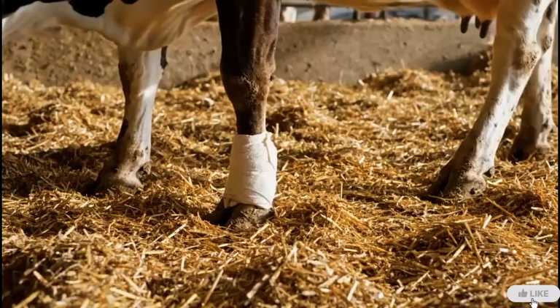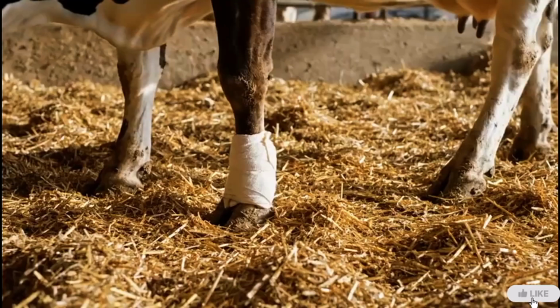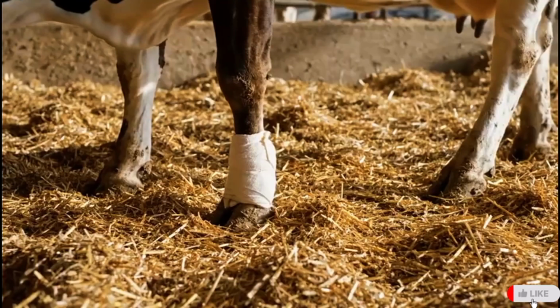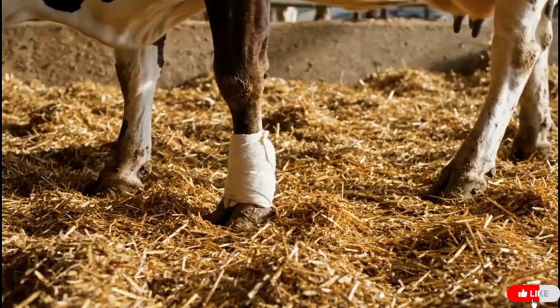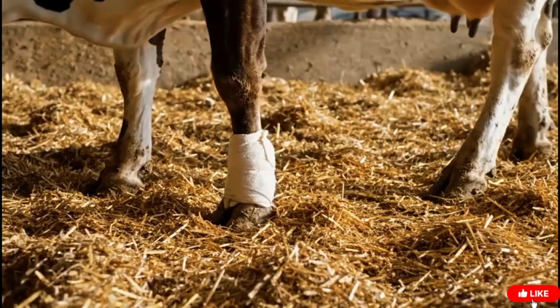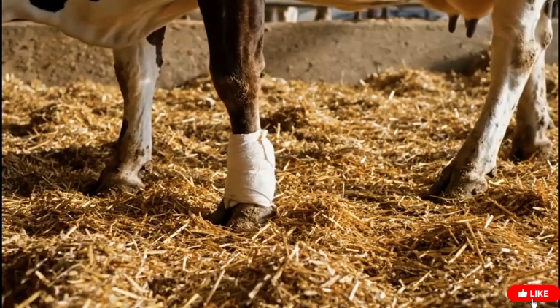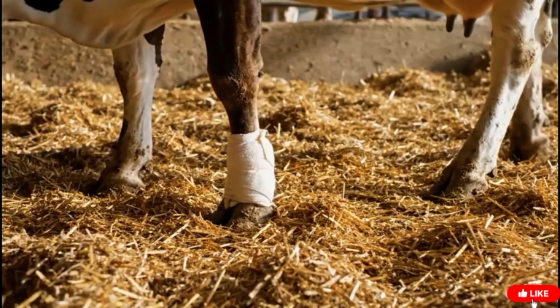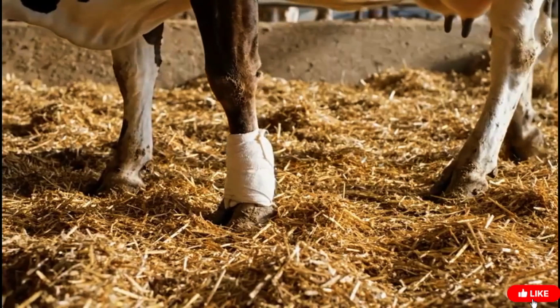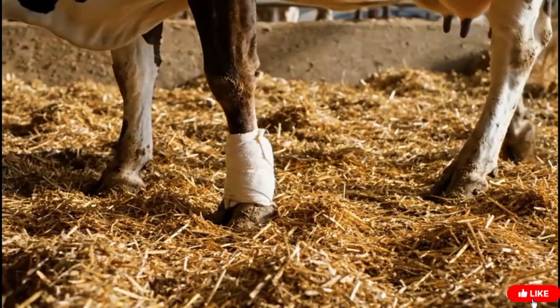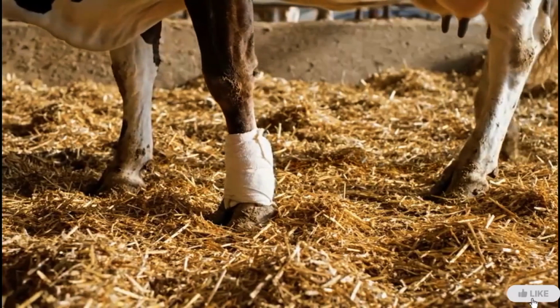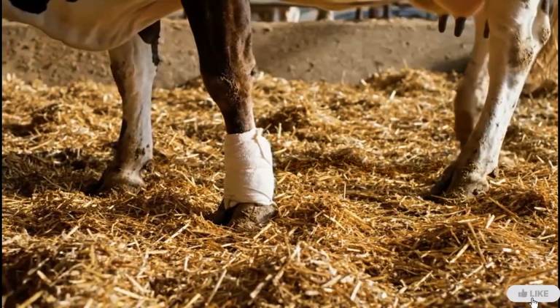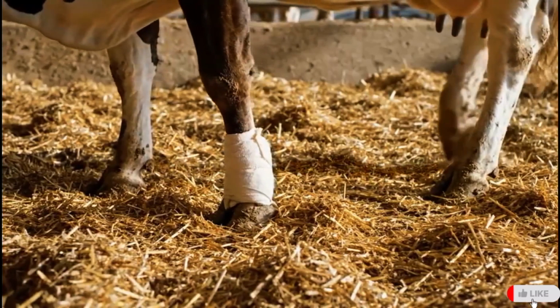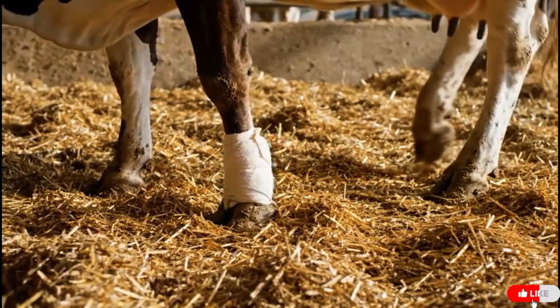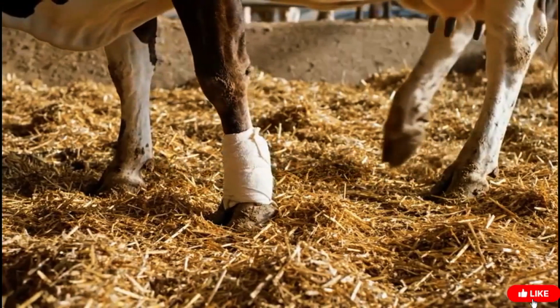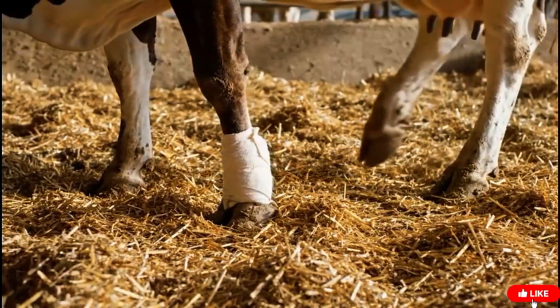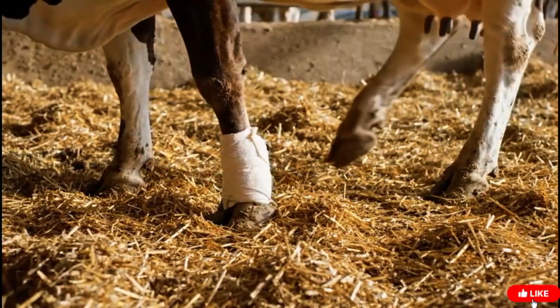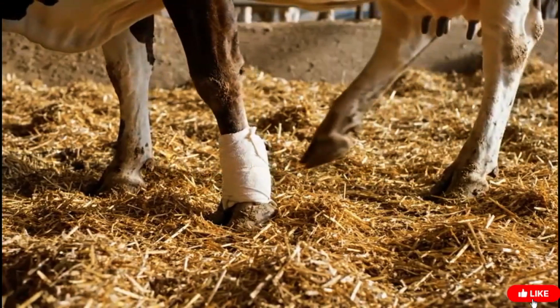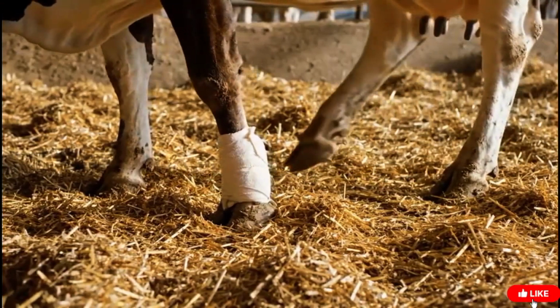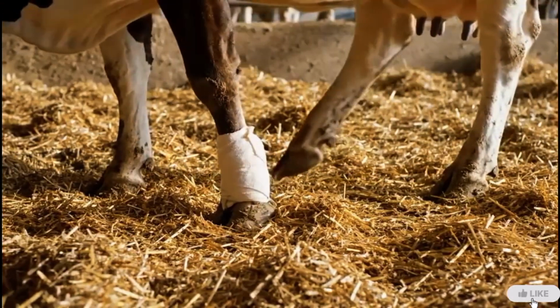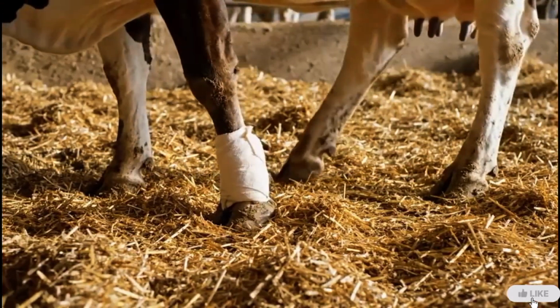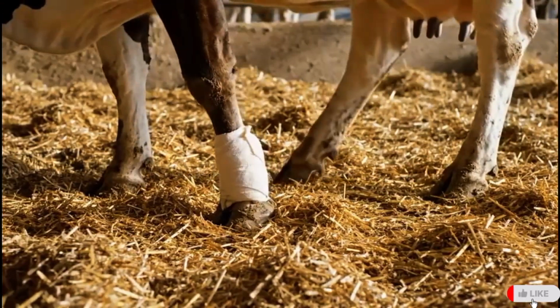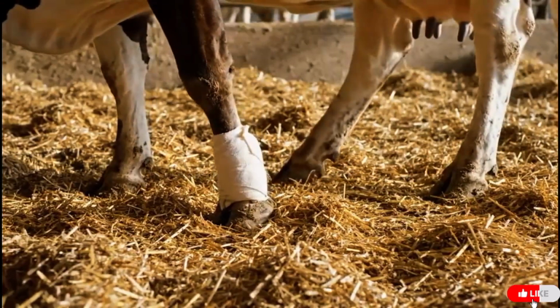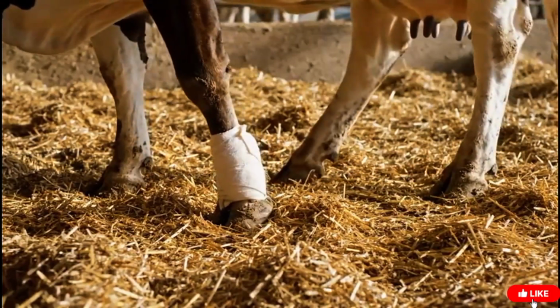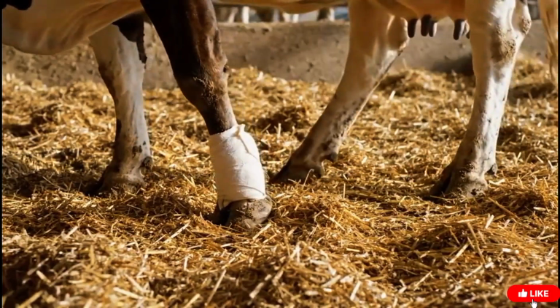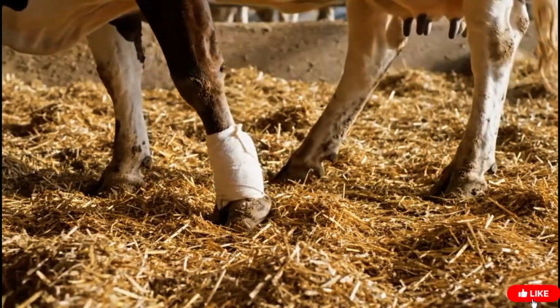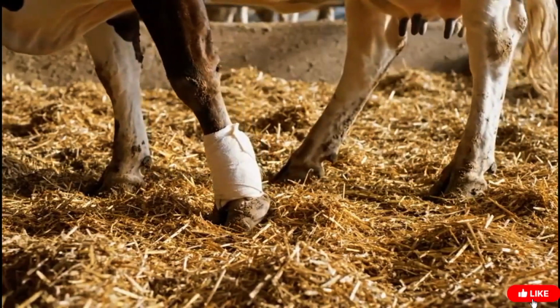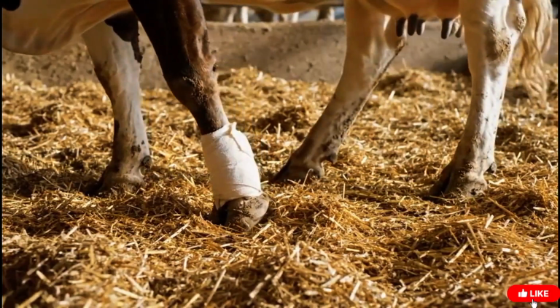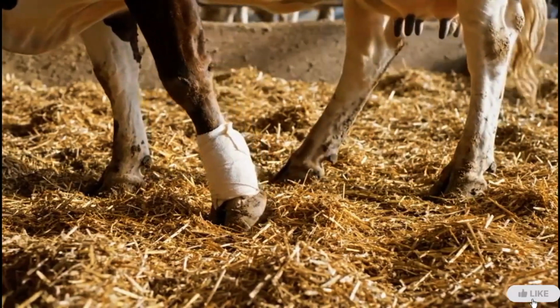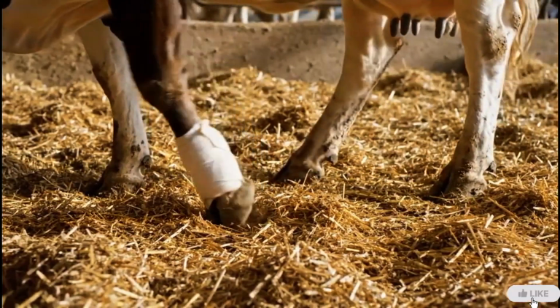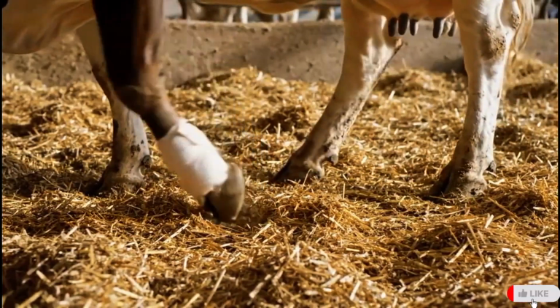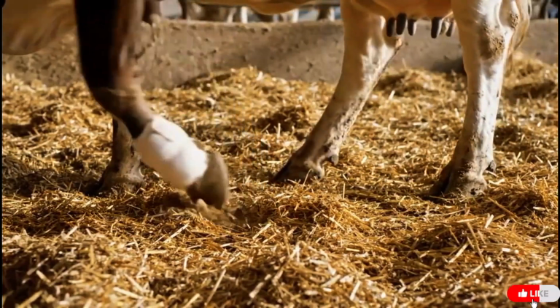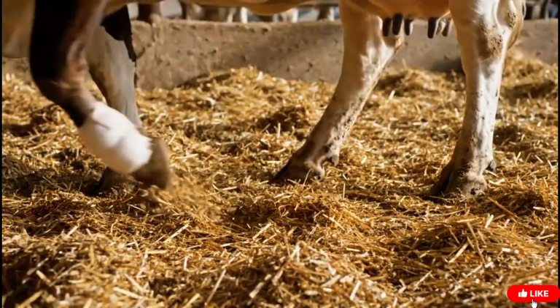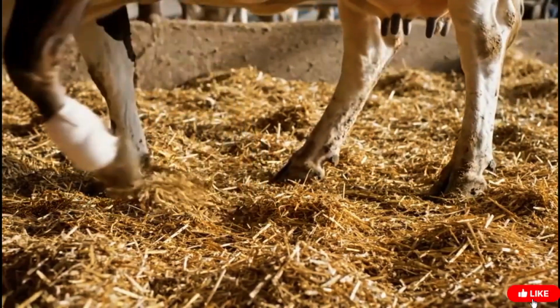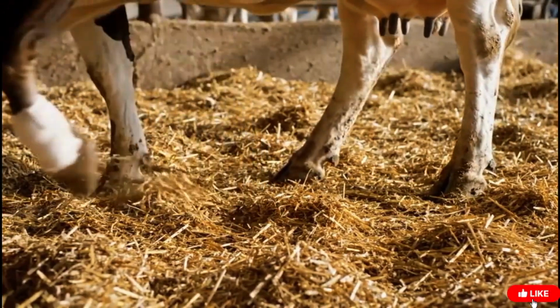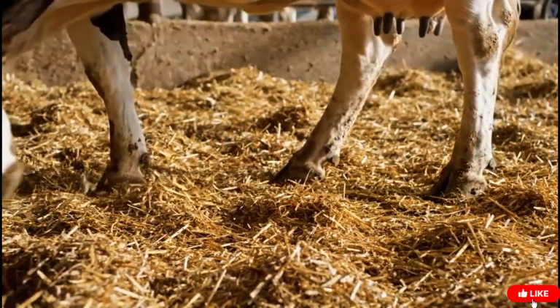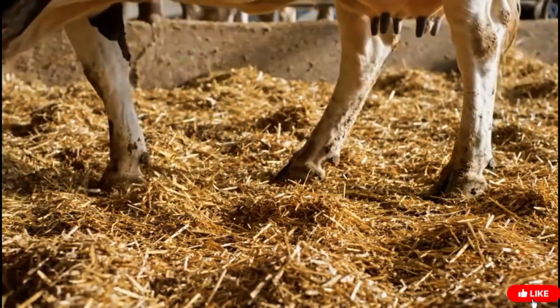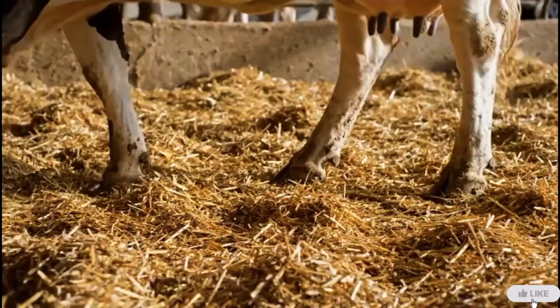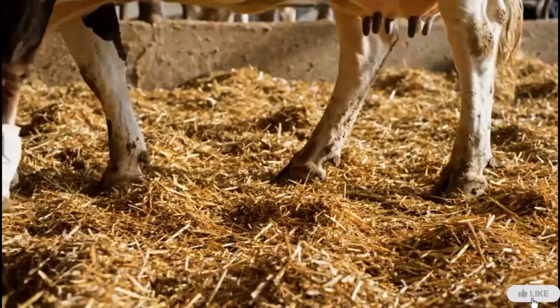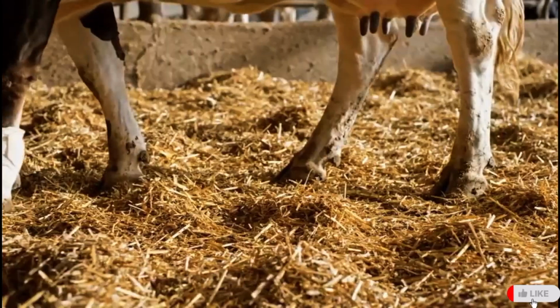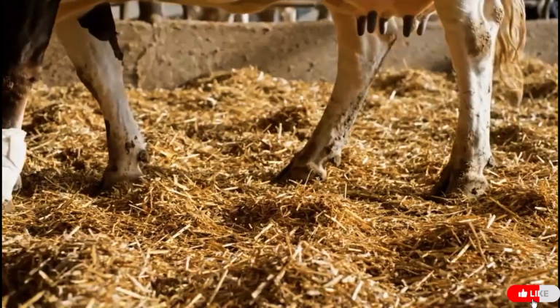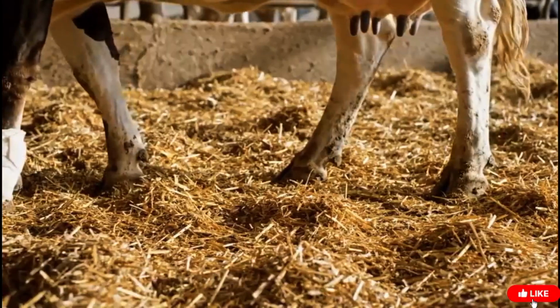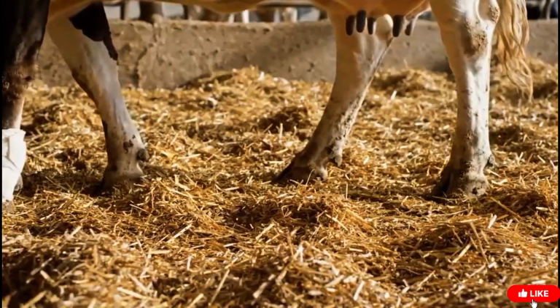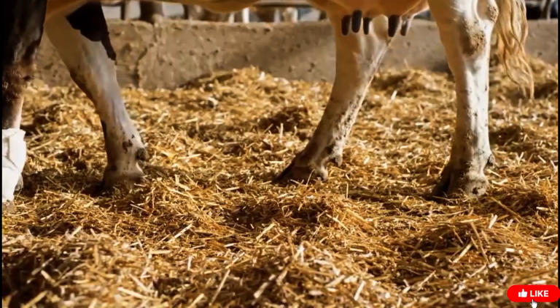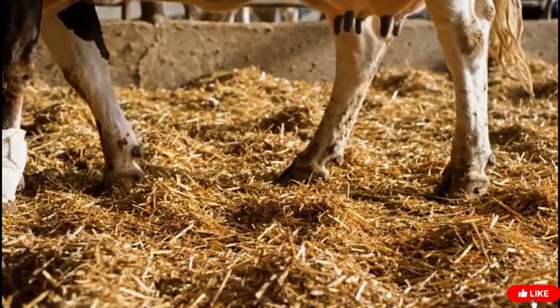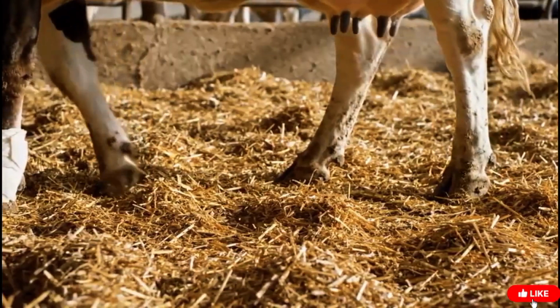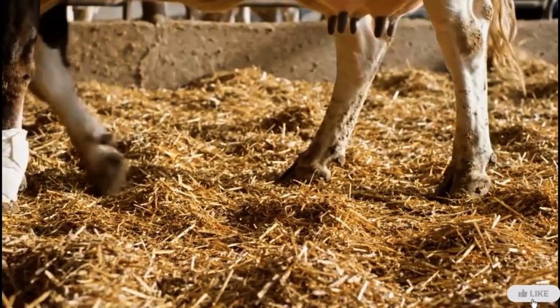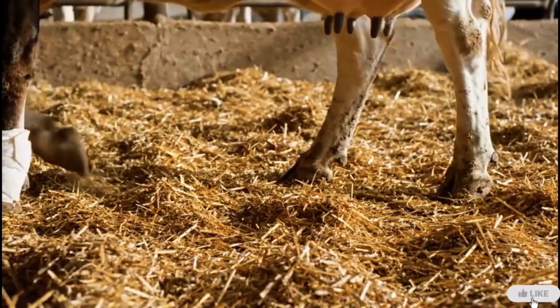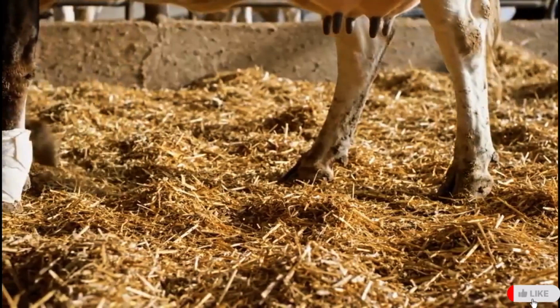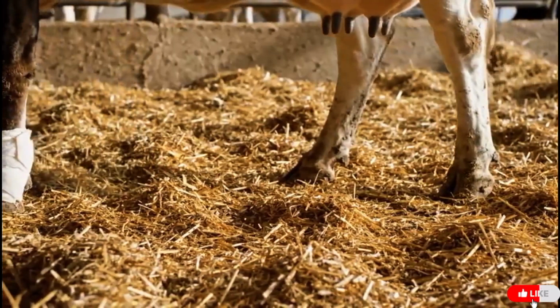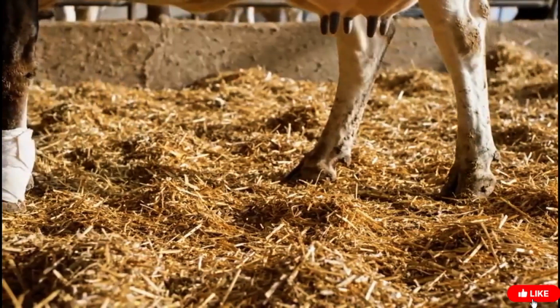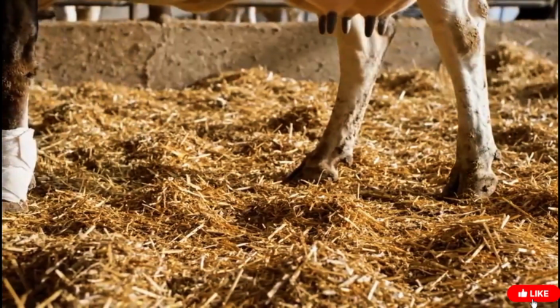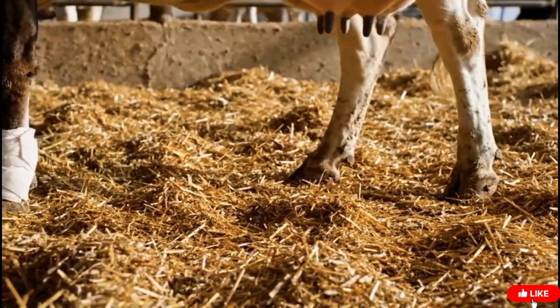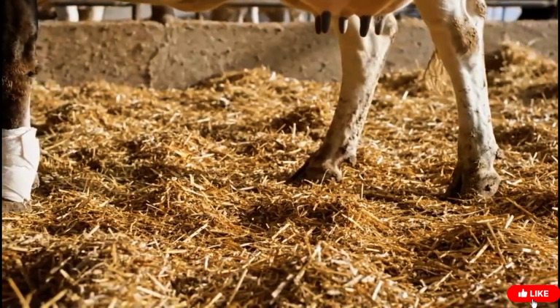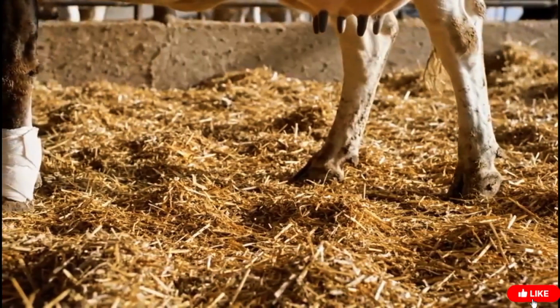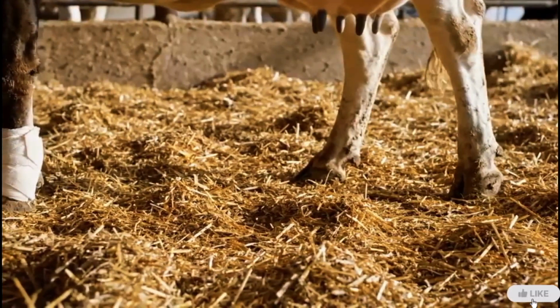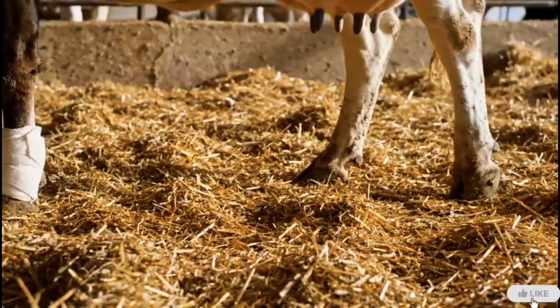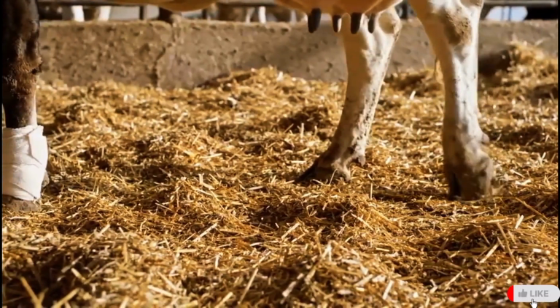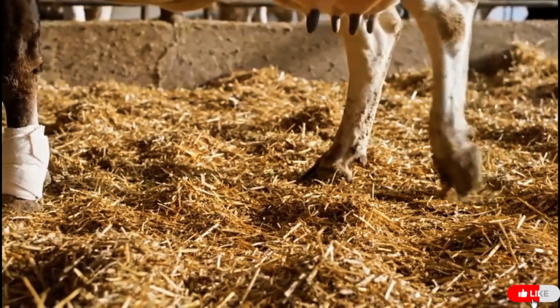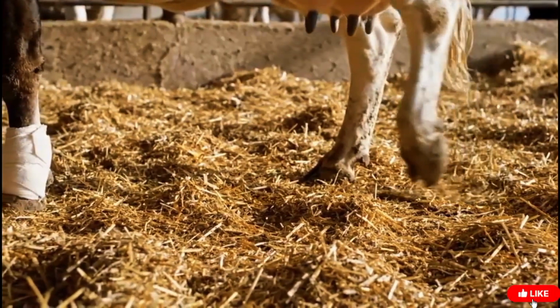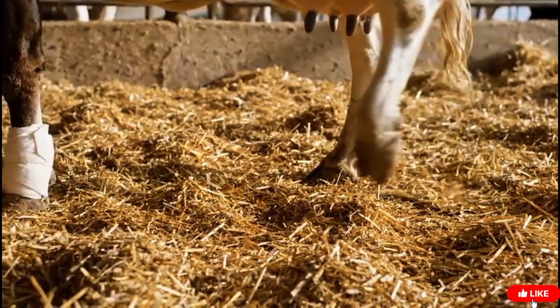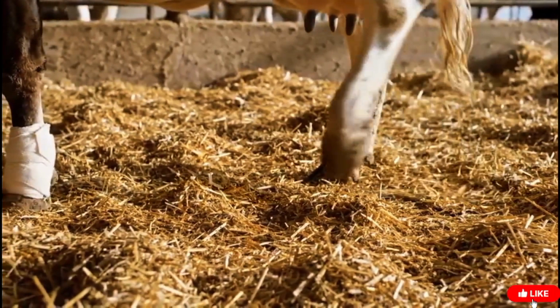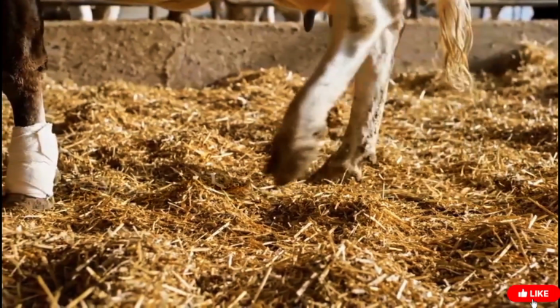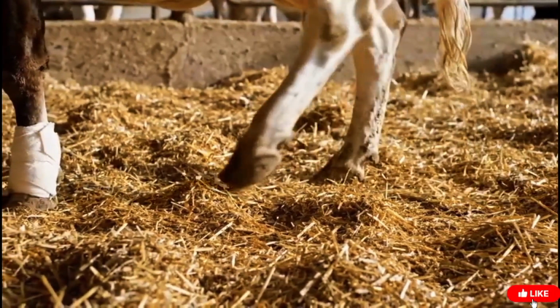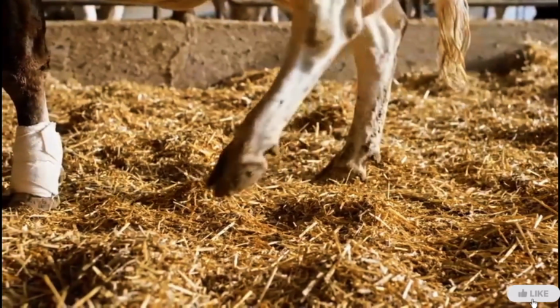Each hoof step is checked for balance and comfort. The even movement shows that healing is progressing well.